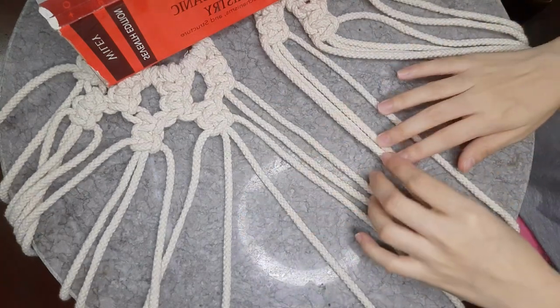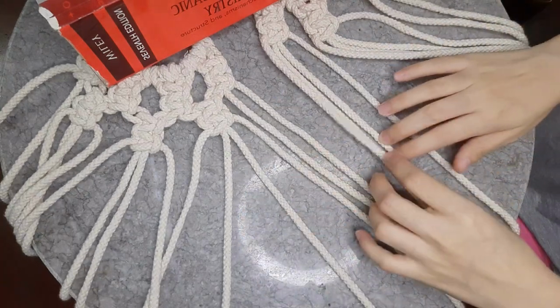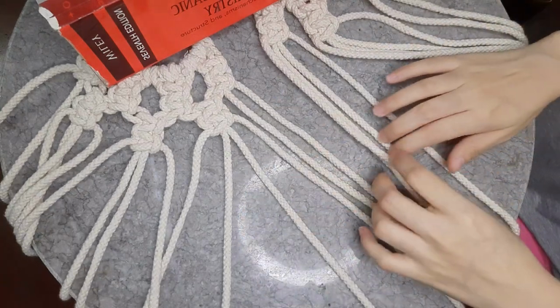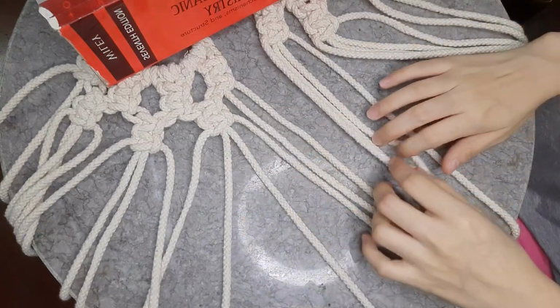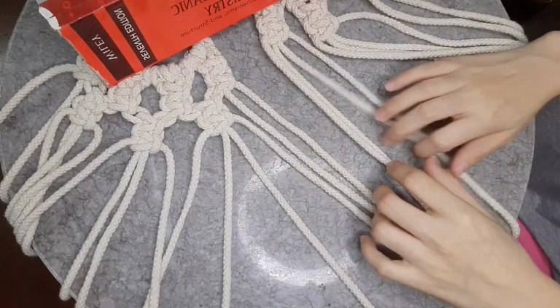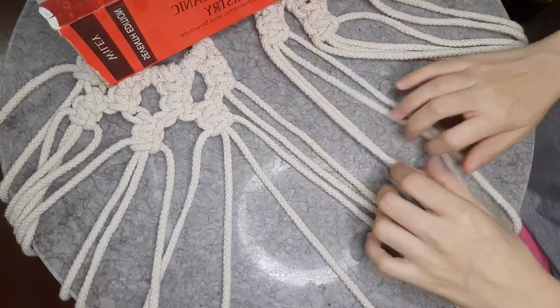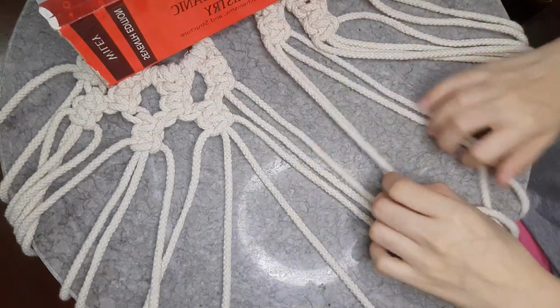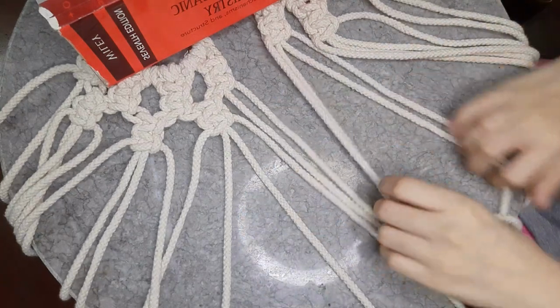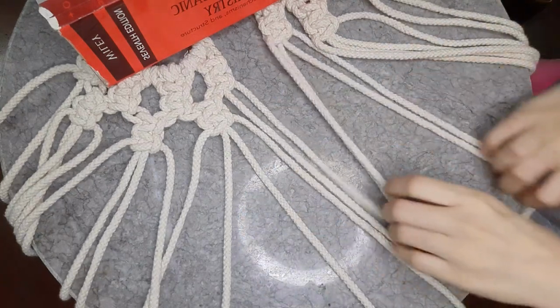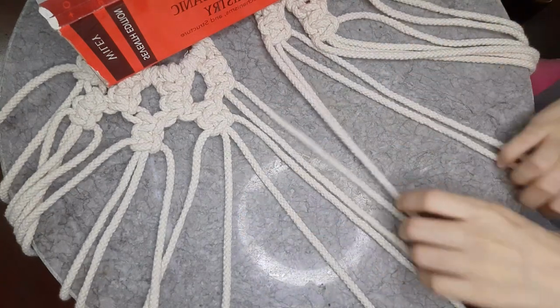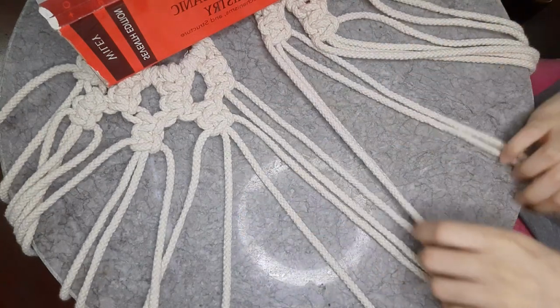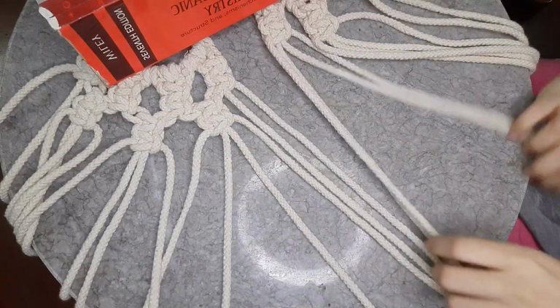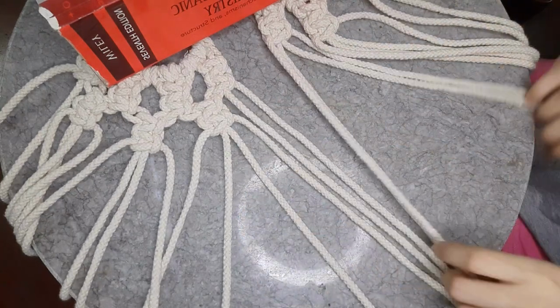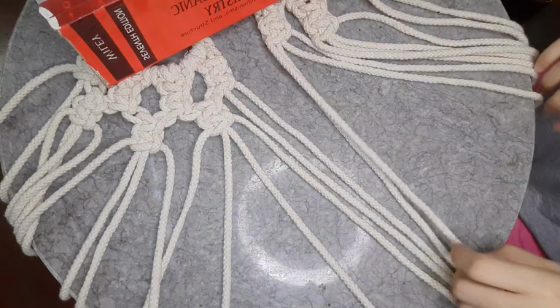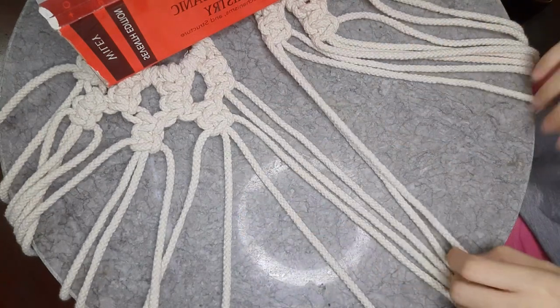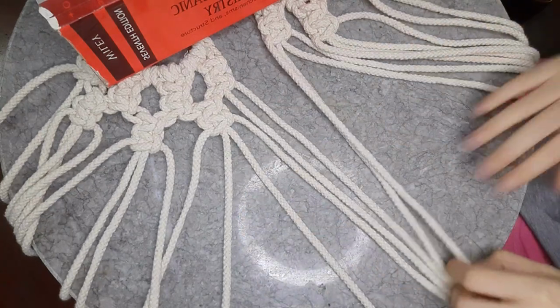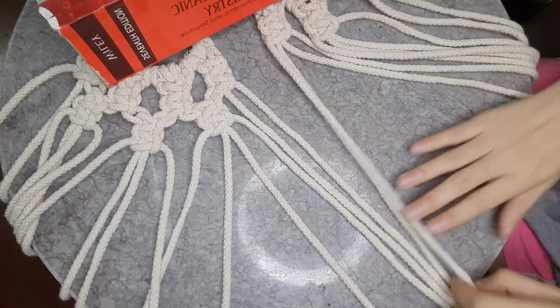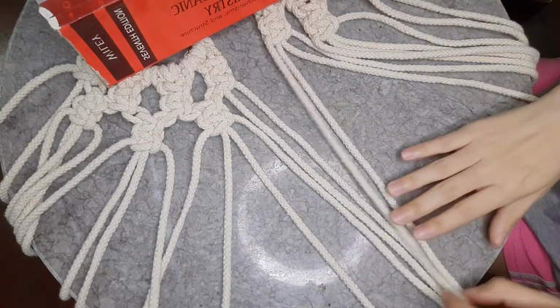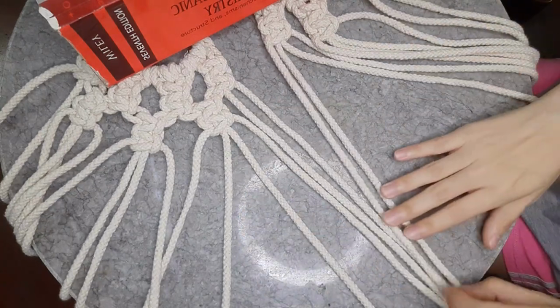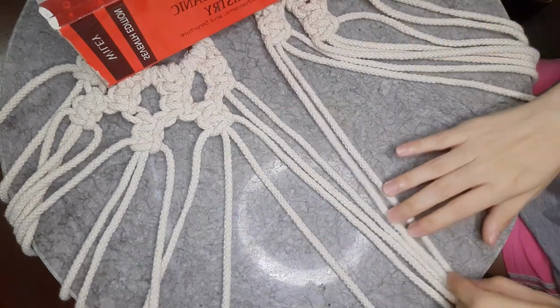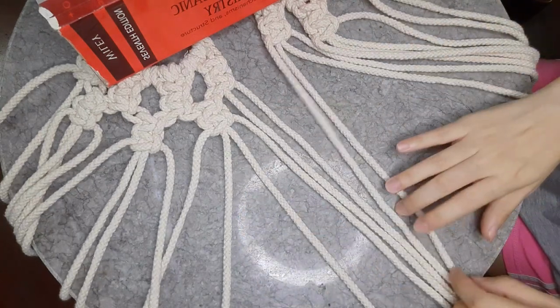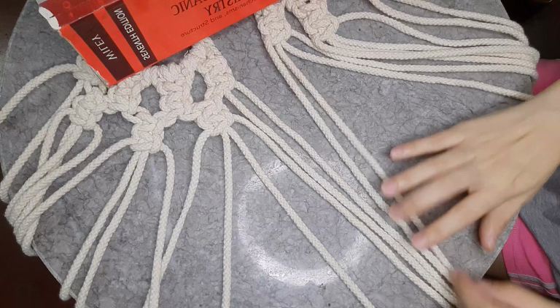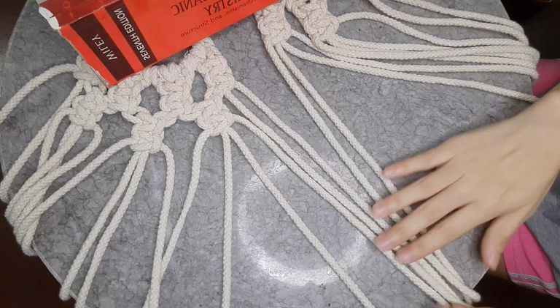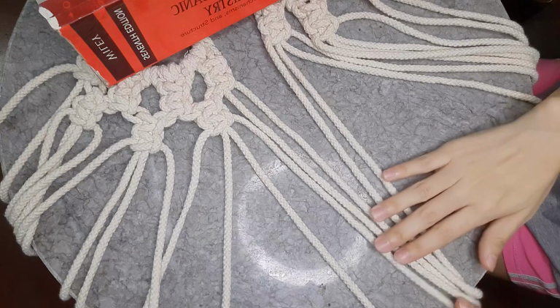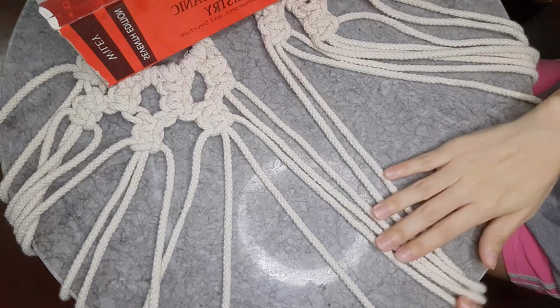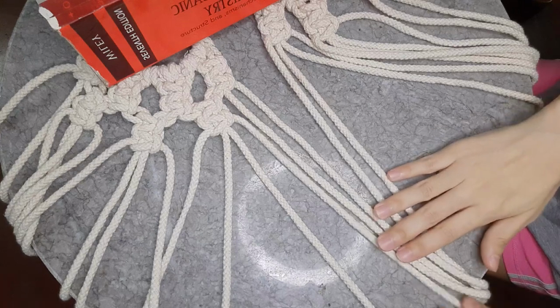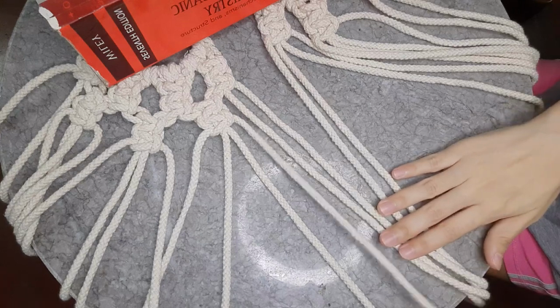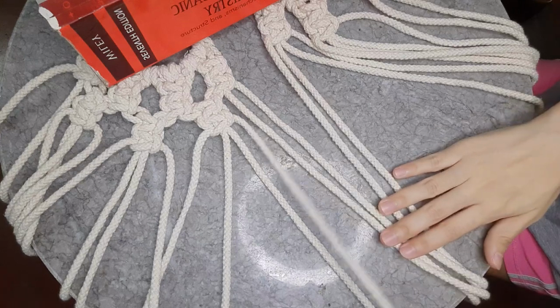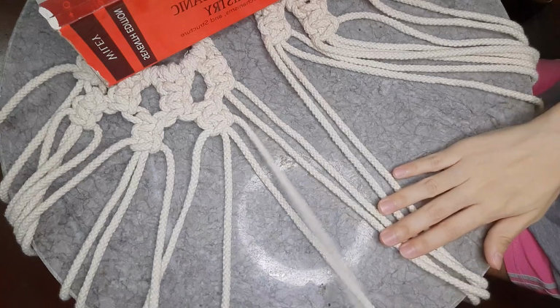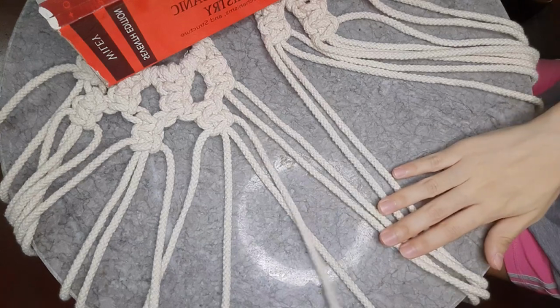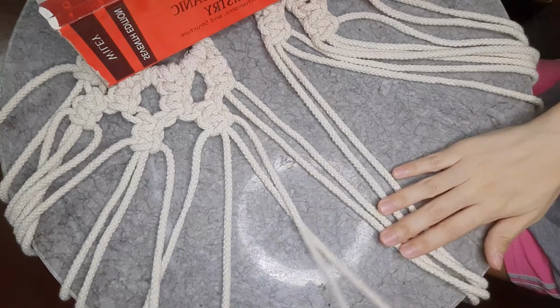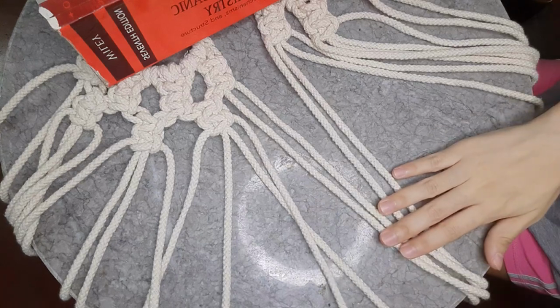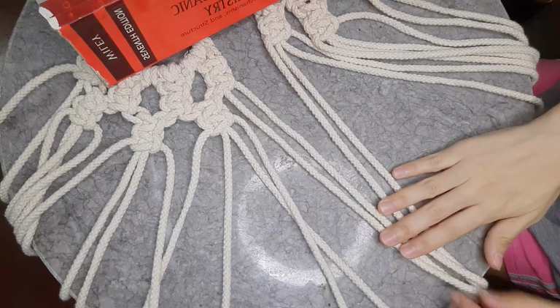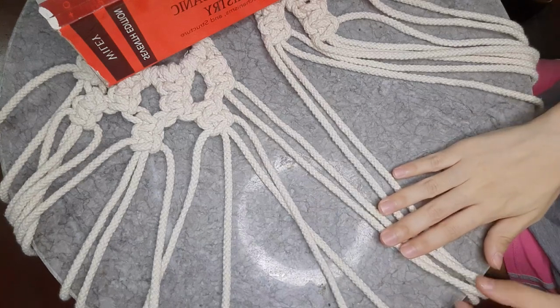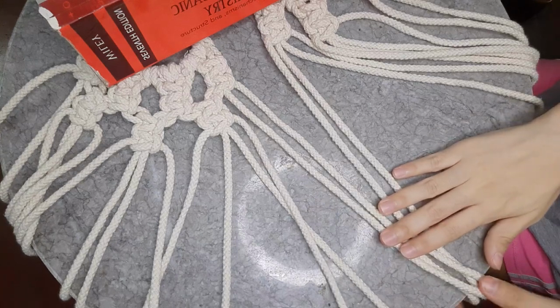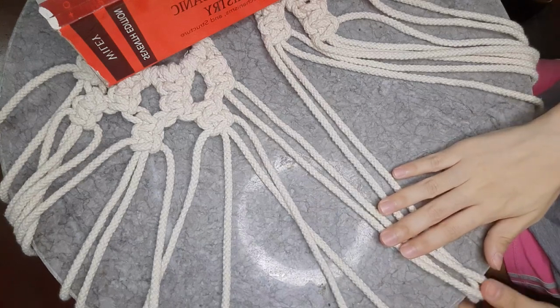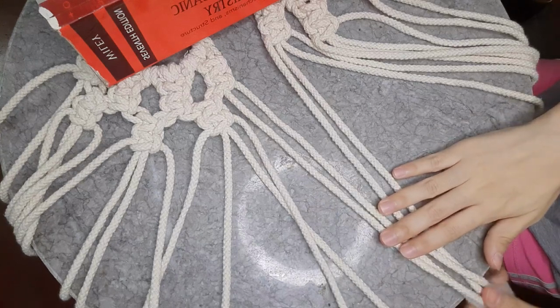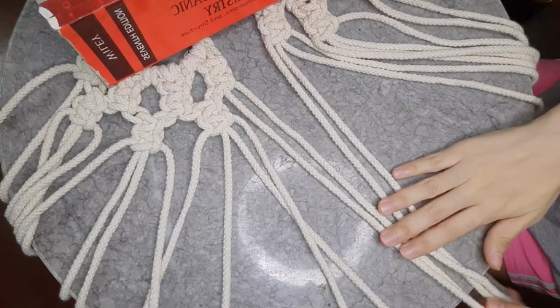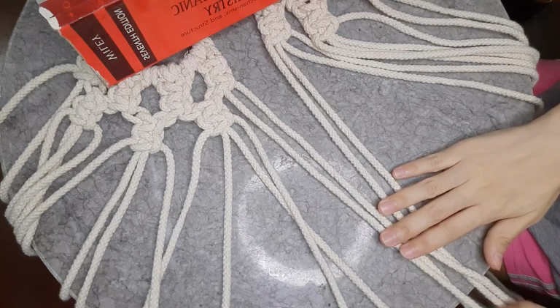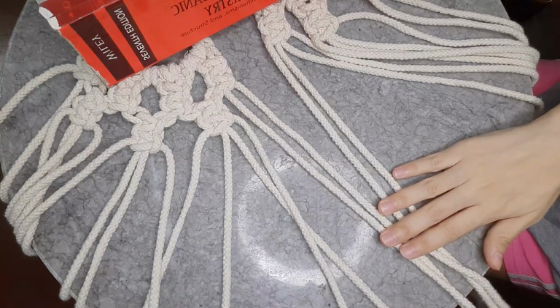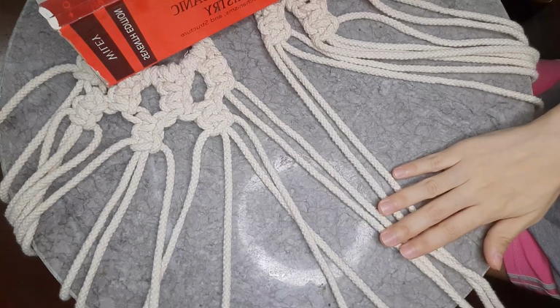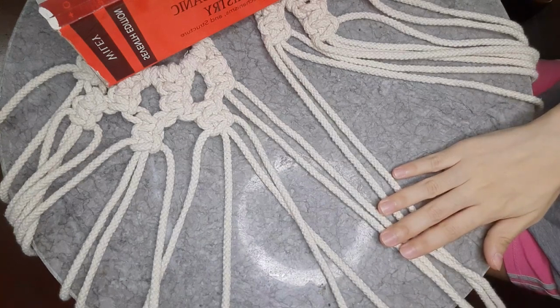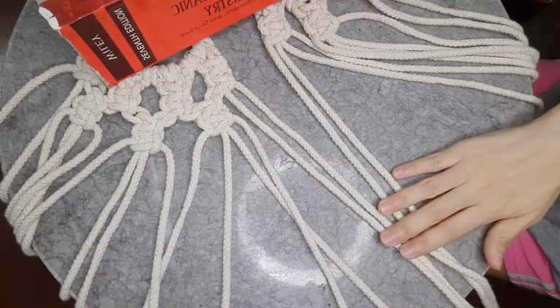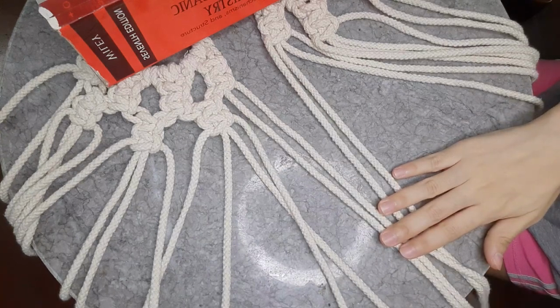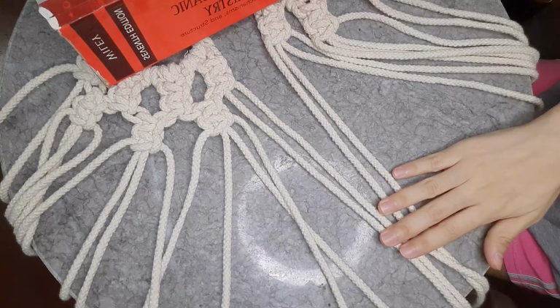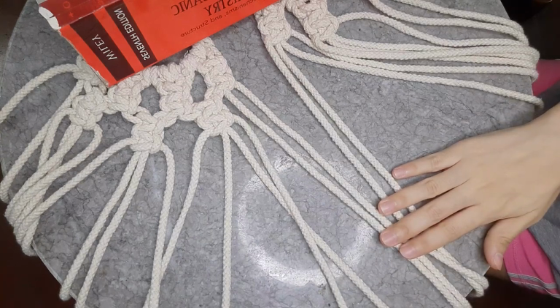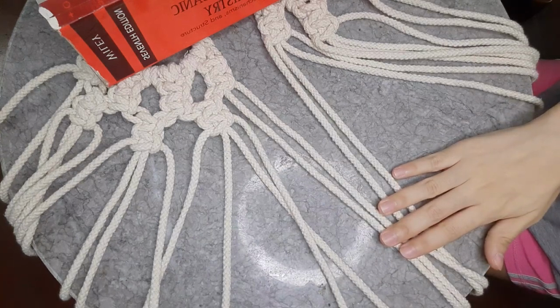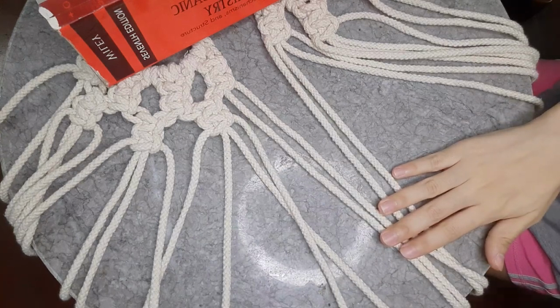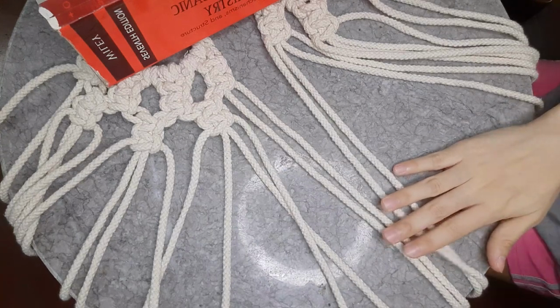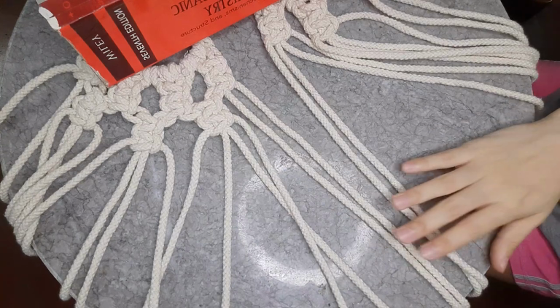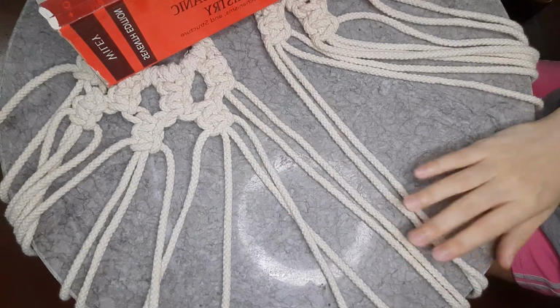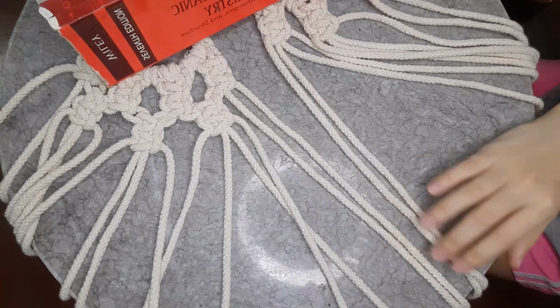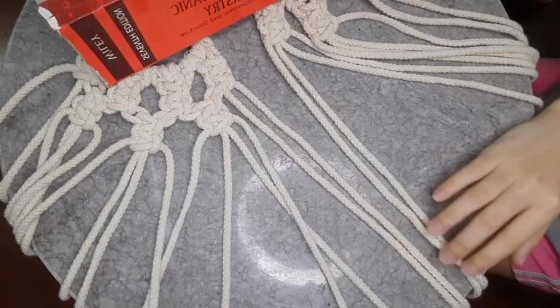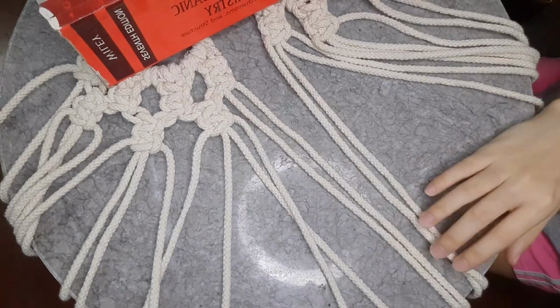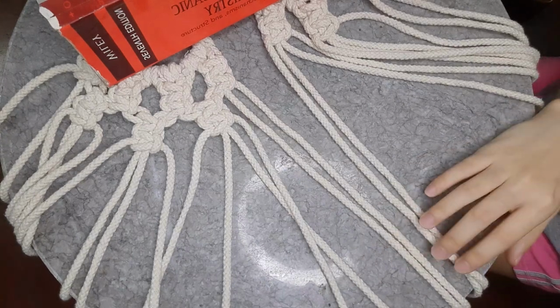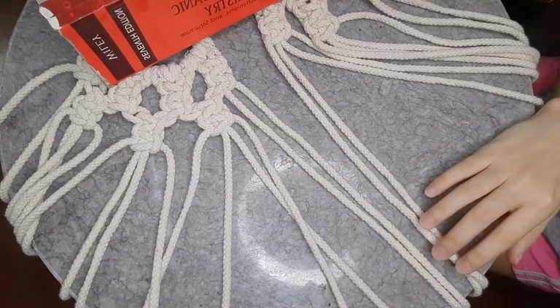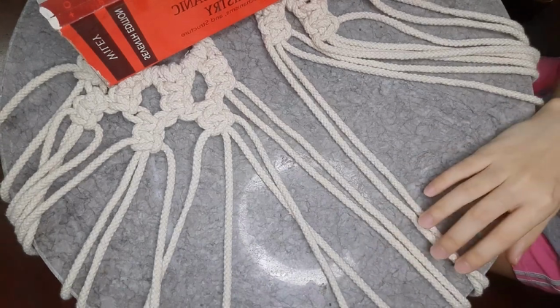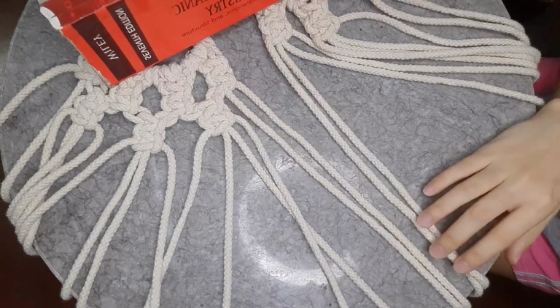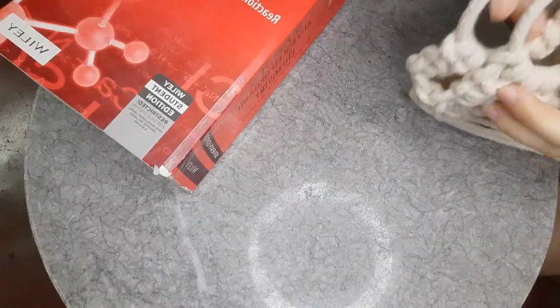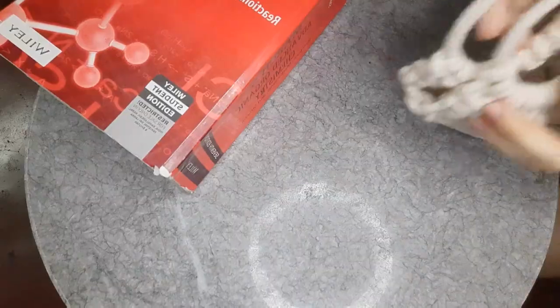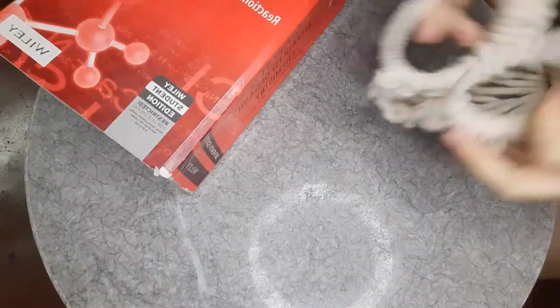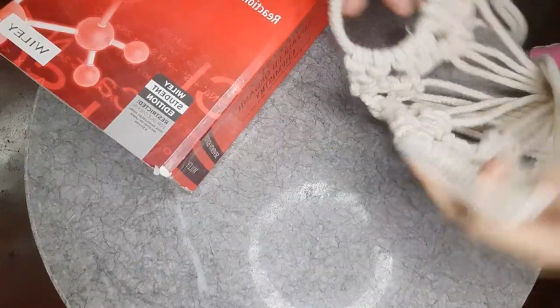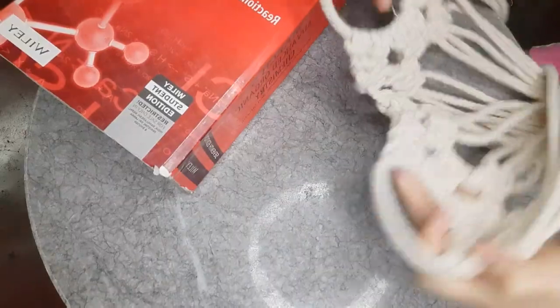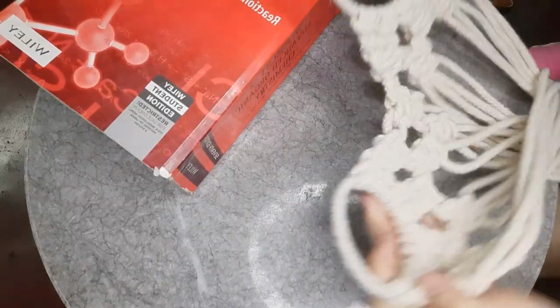Take your two handles, place them side by side, and start knotting them together.